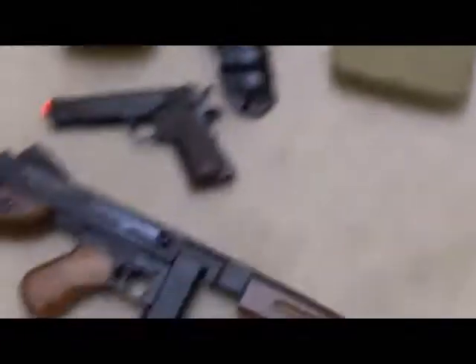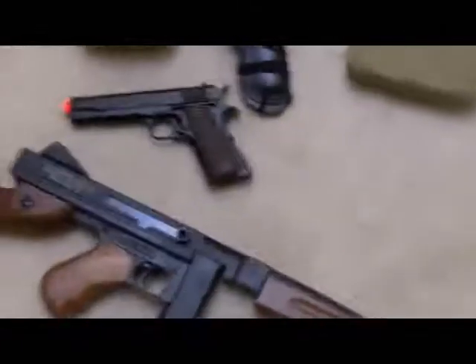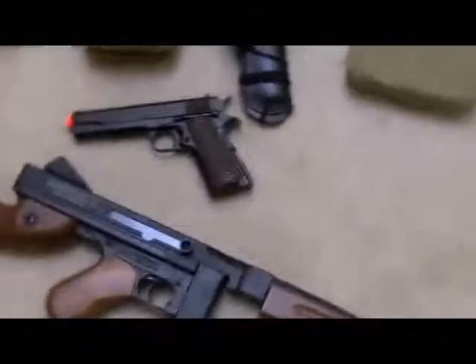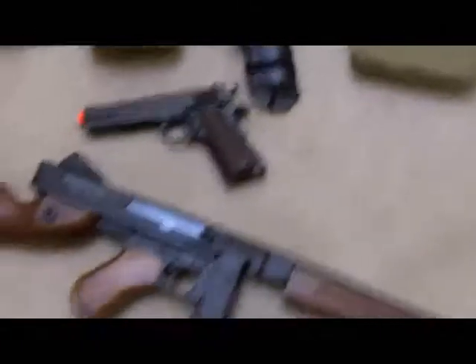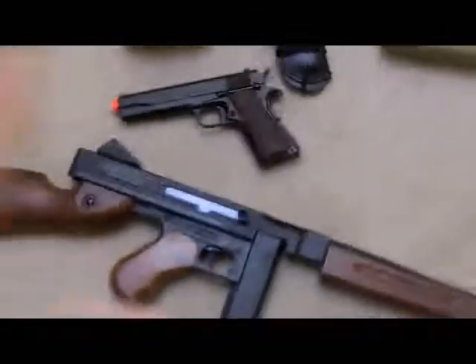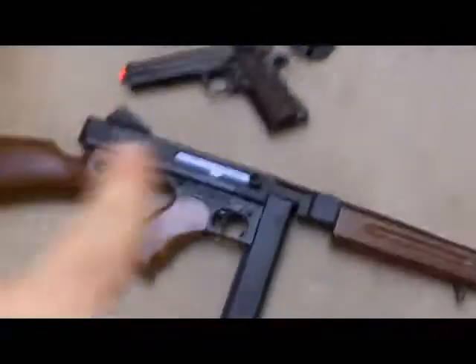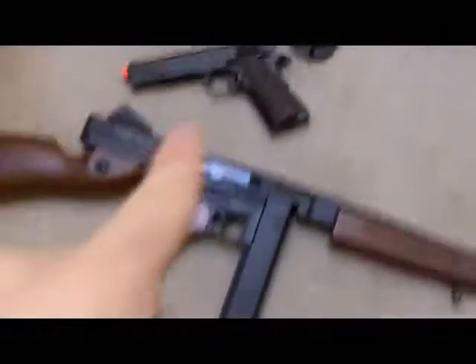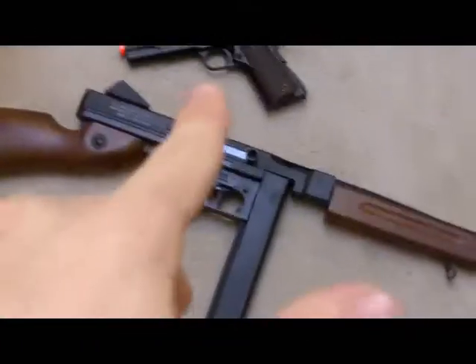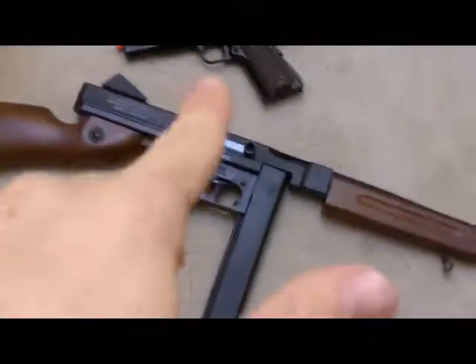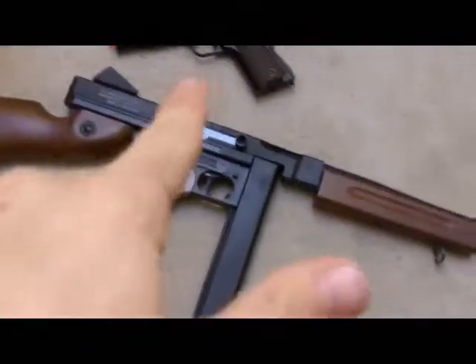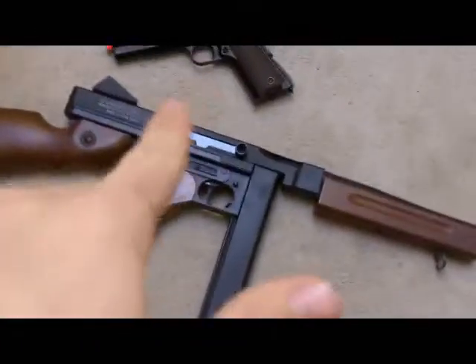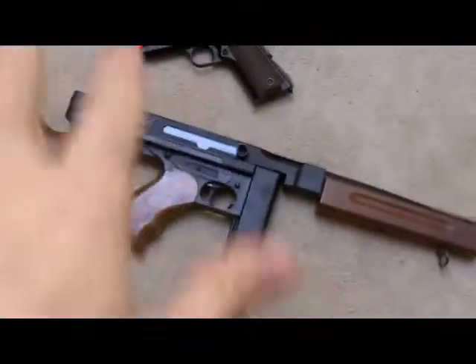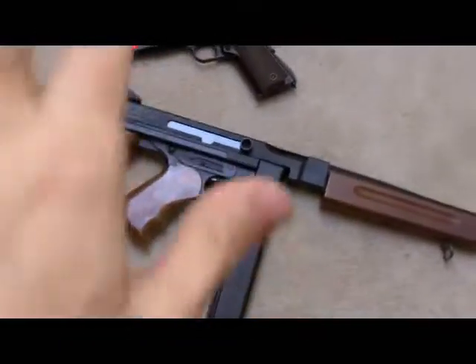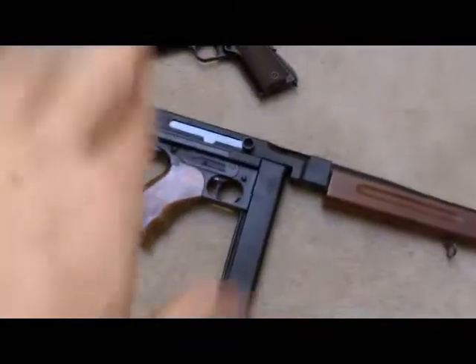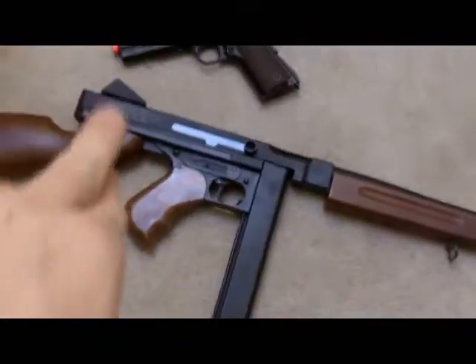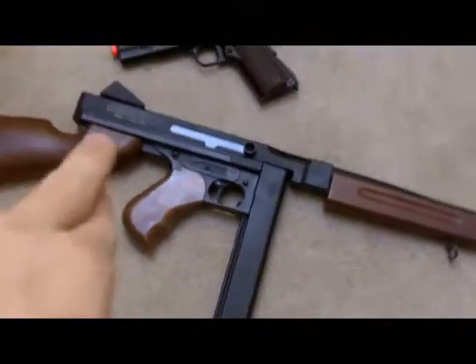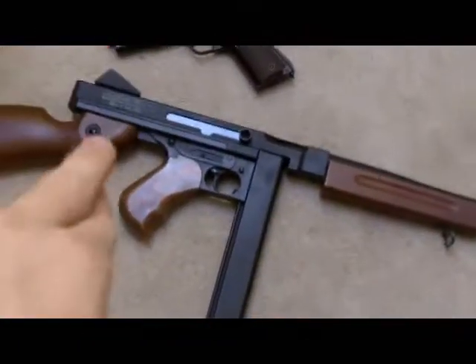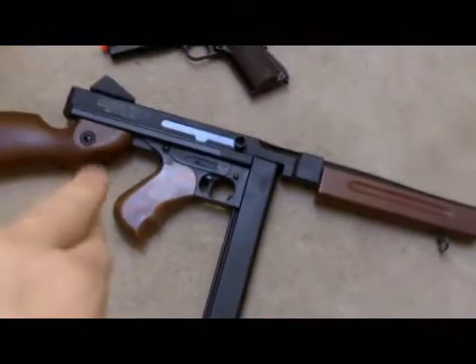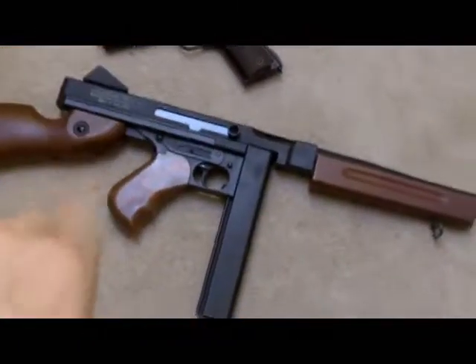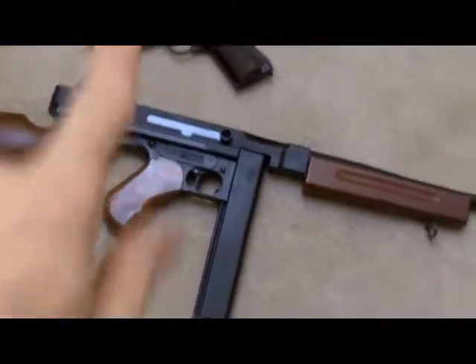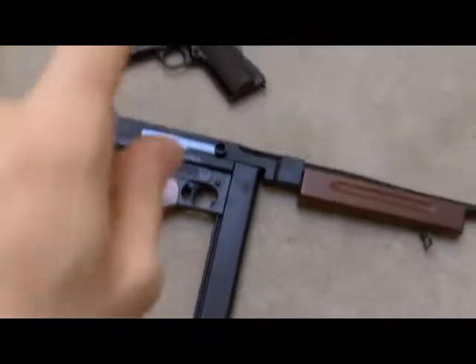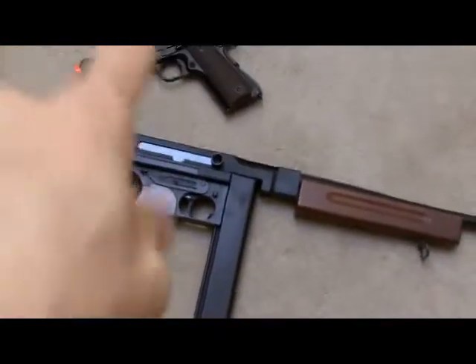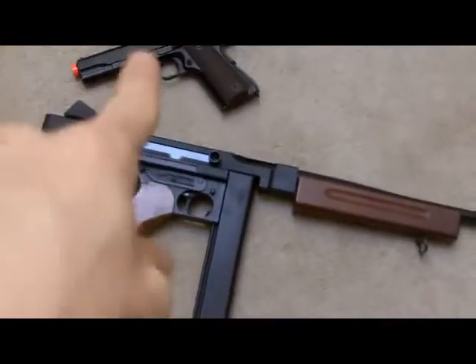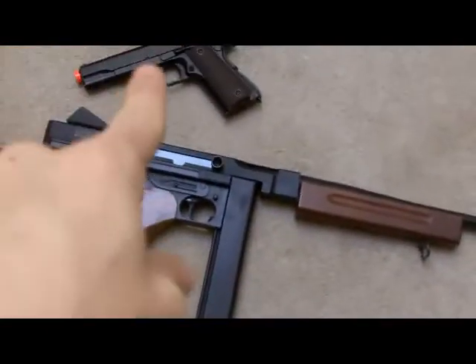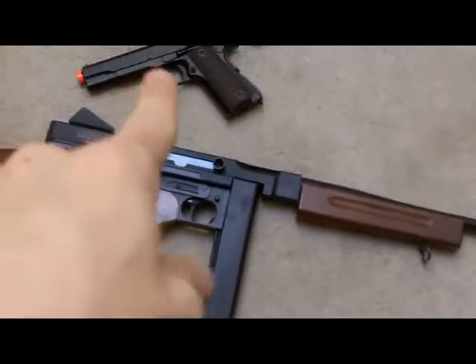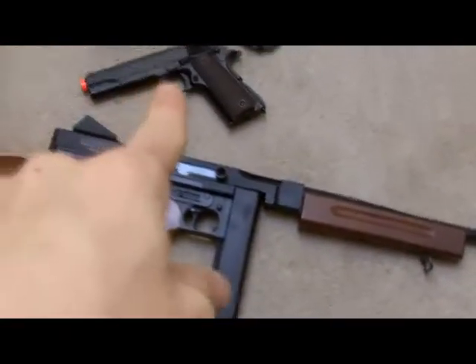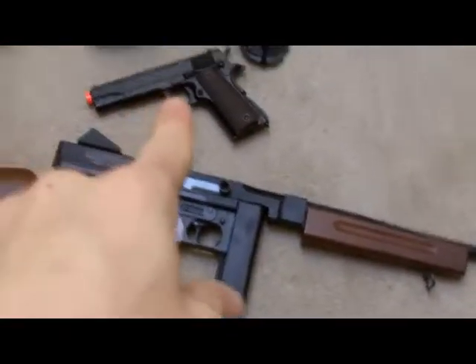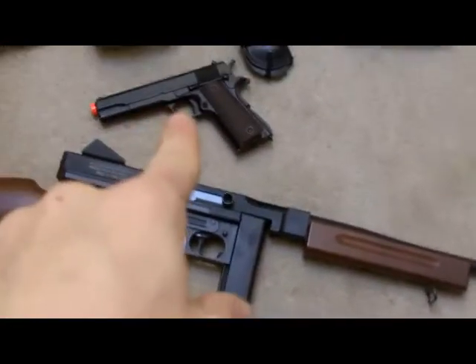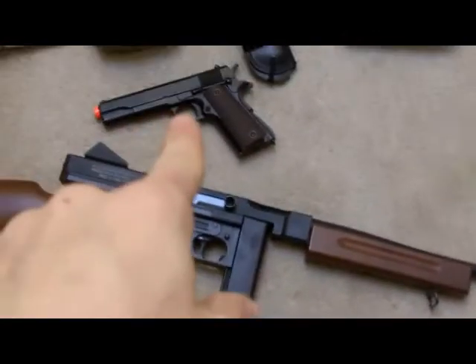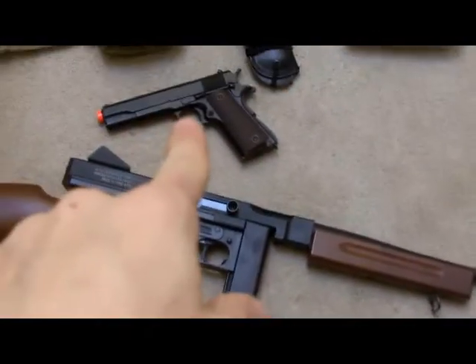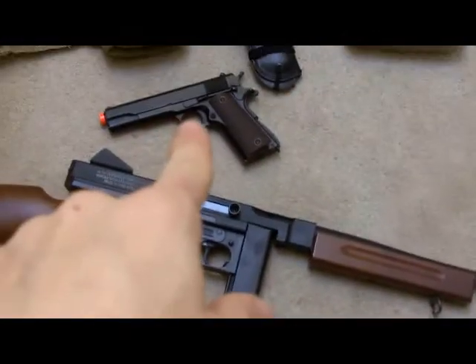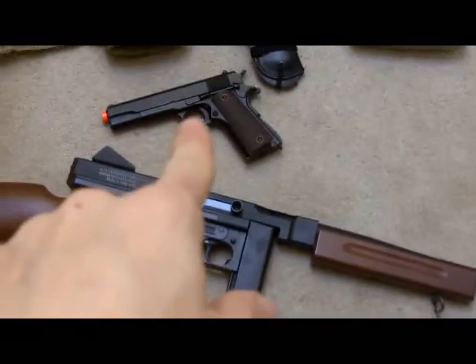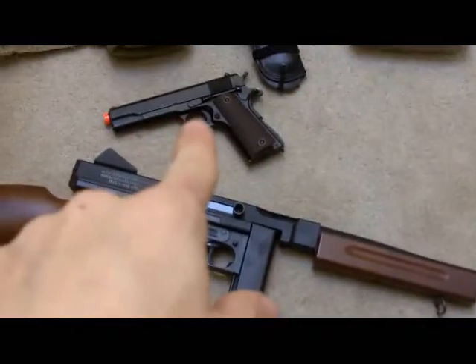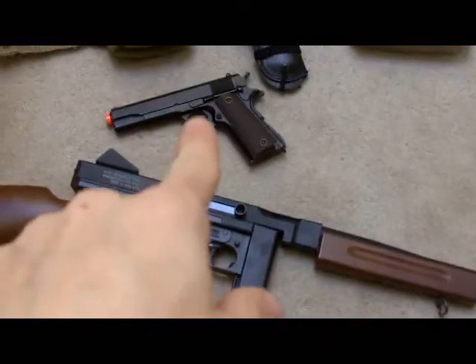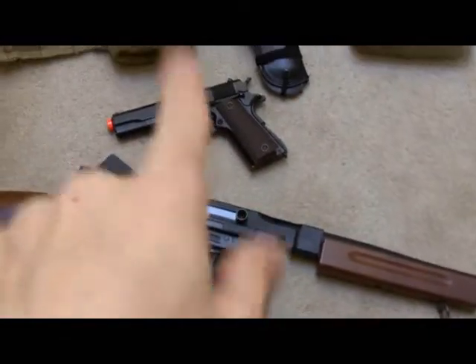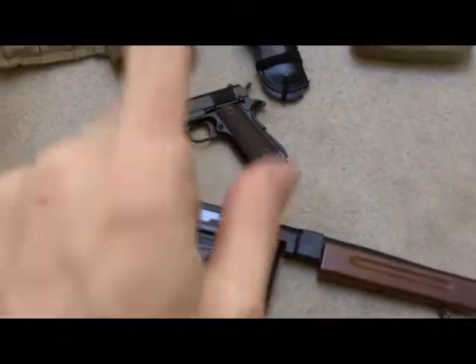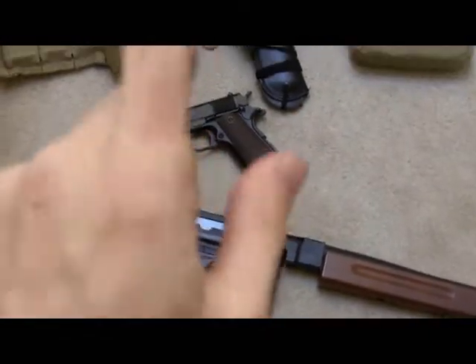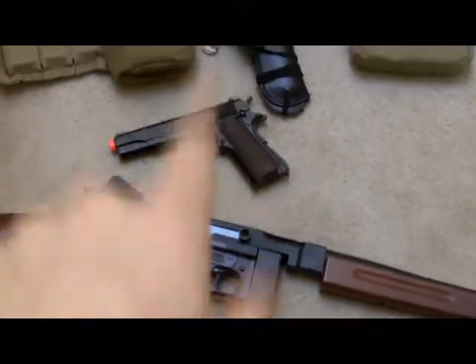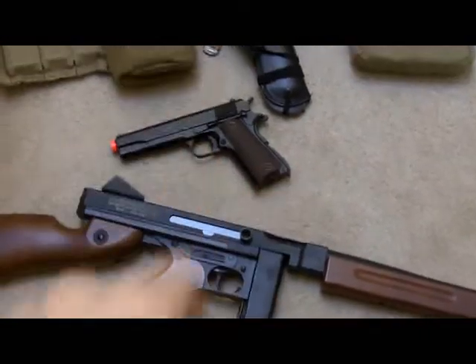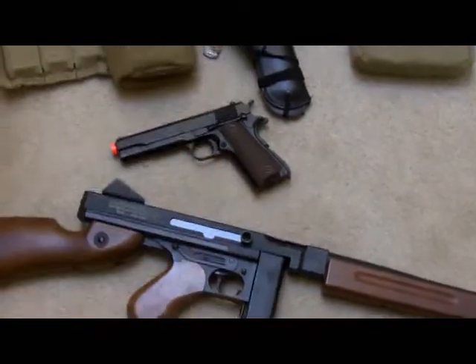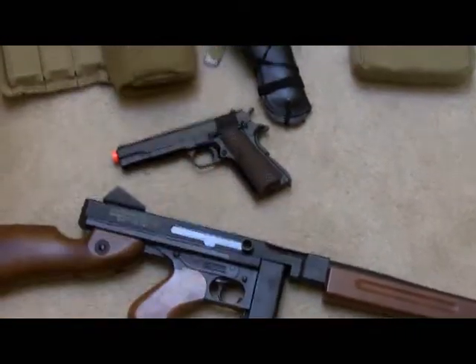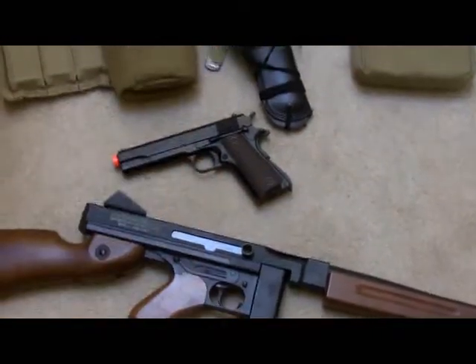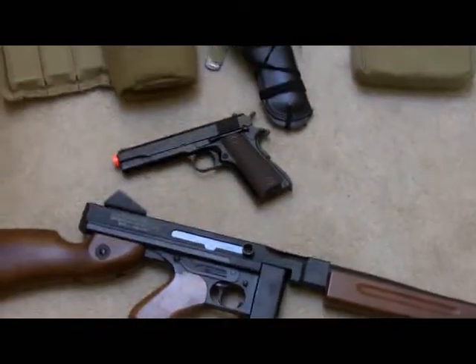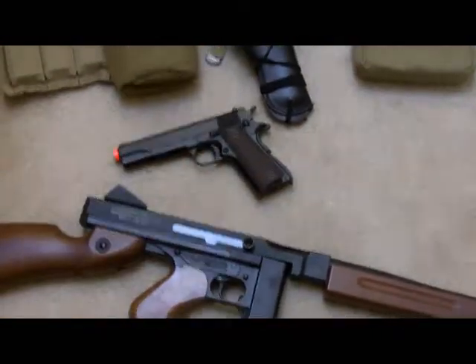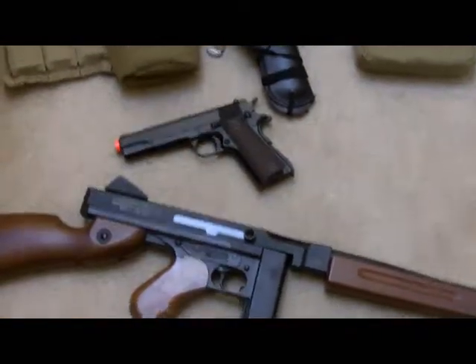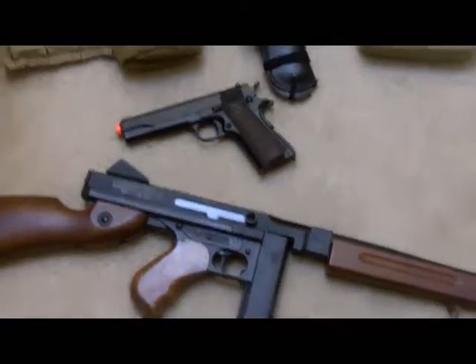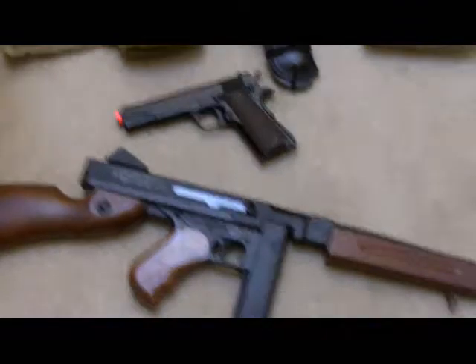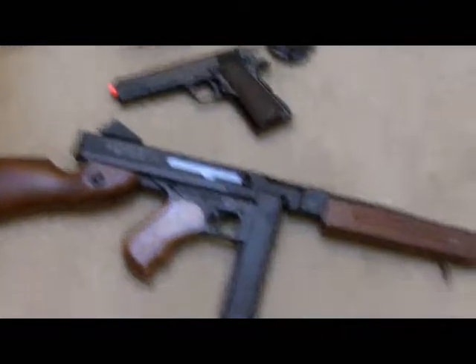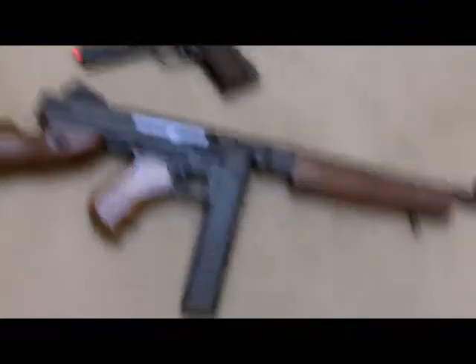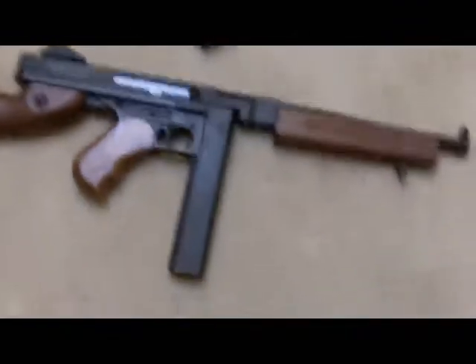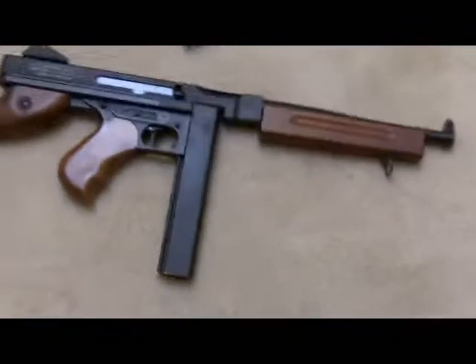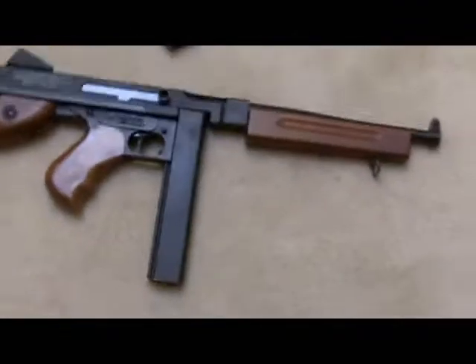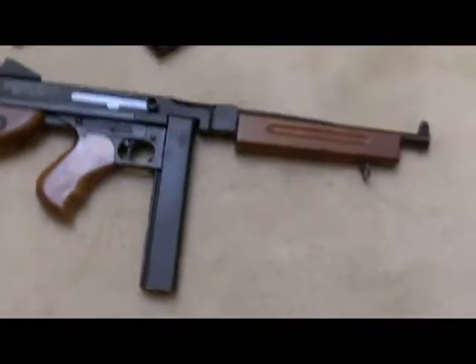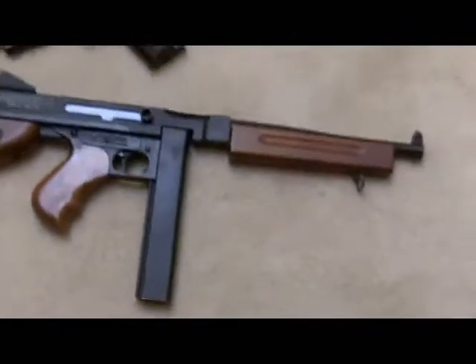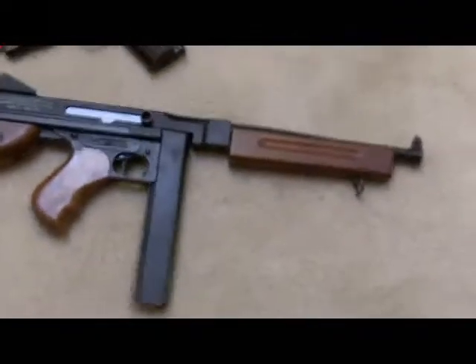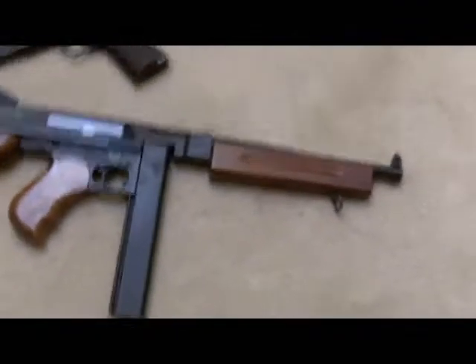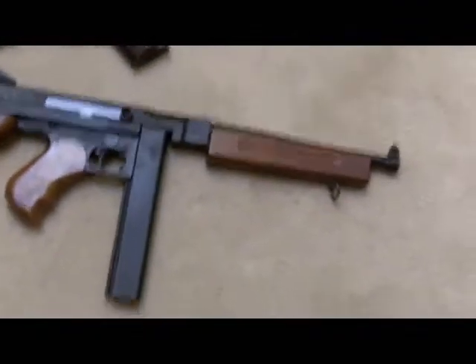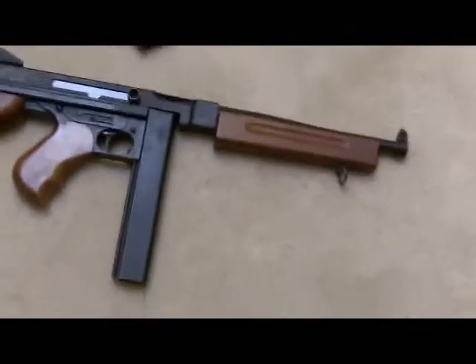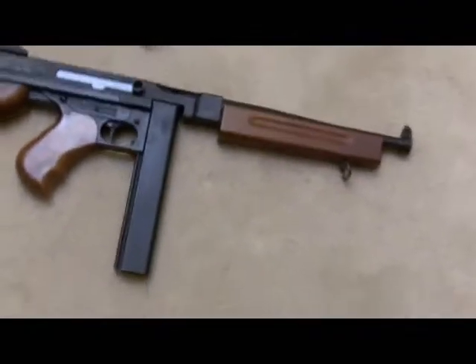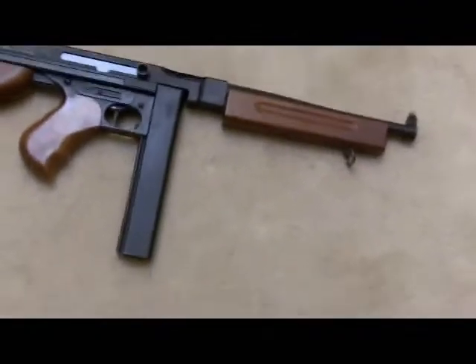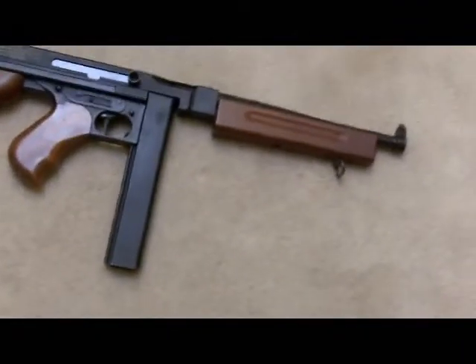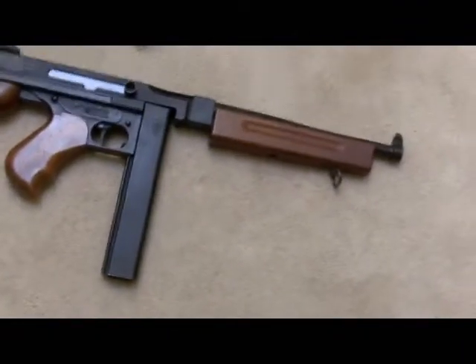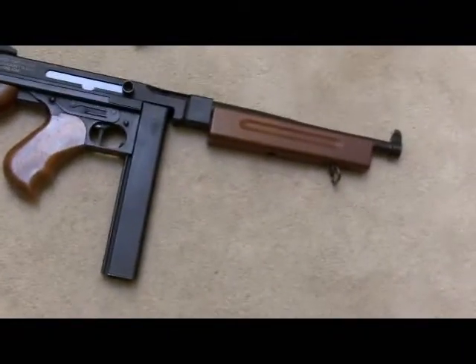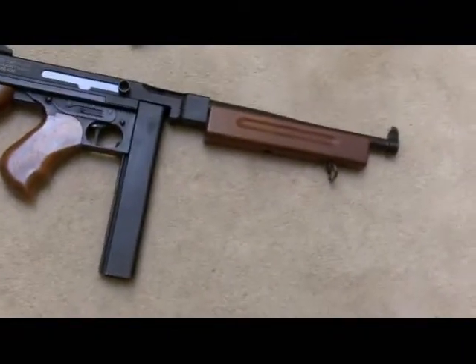And there are my airsoft guns — the KWA M1911 and the King Arms Thompson.